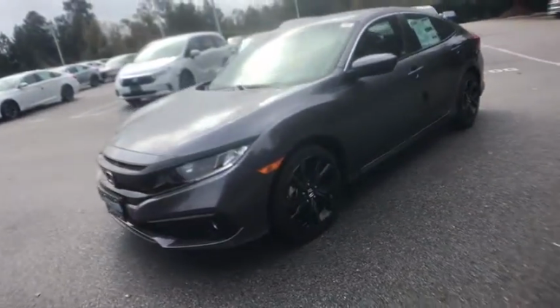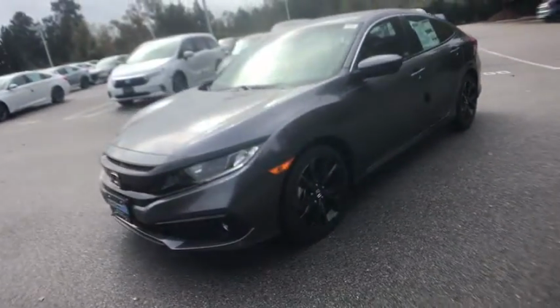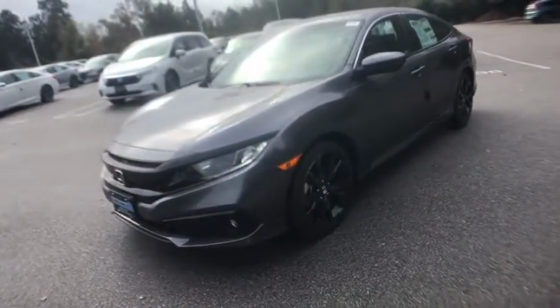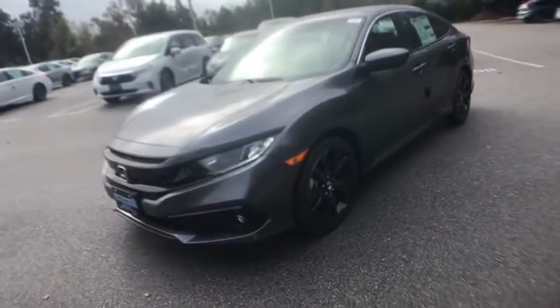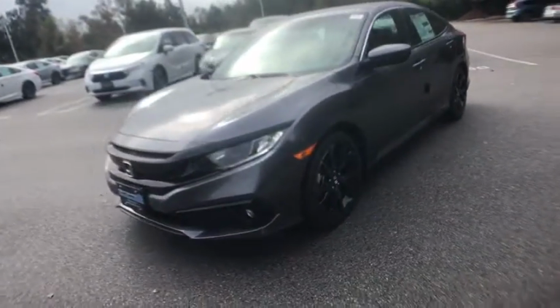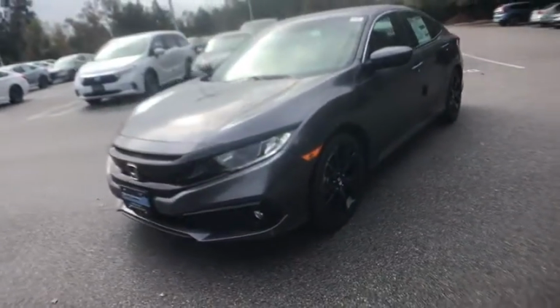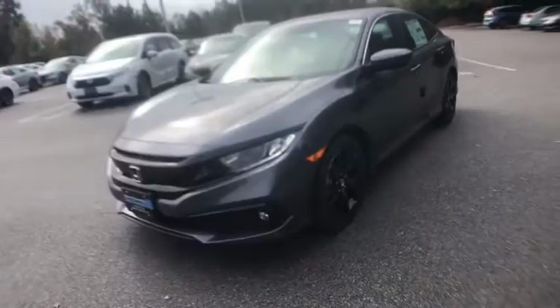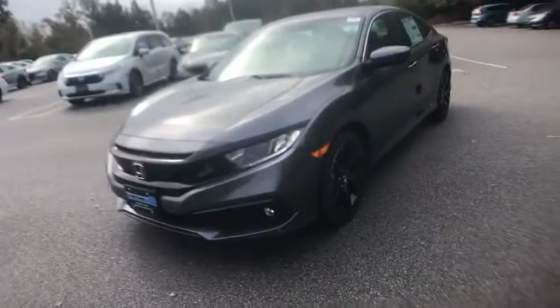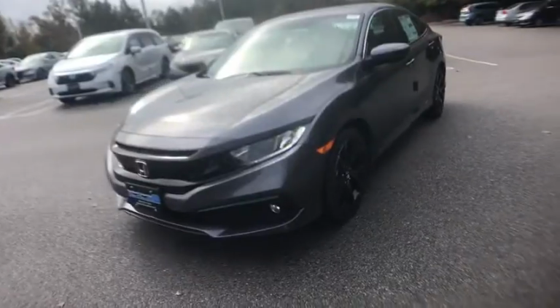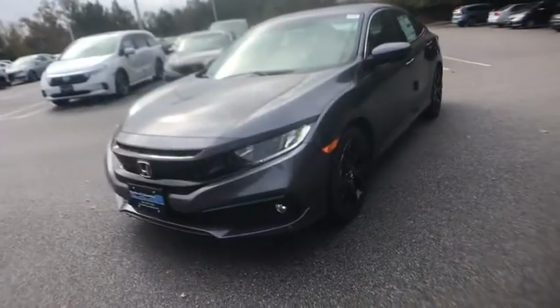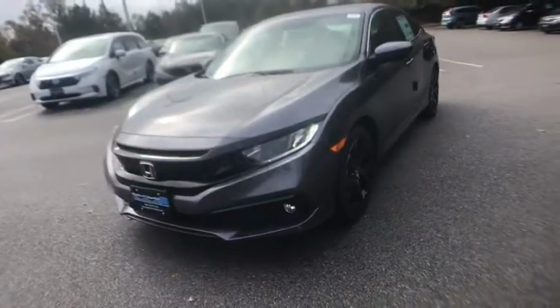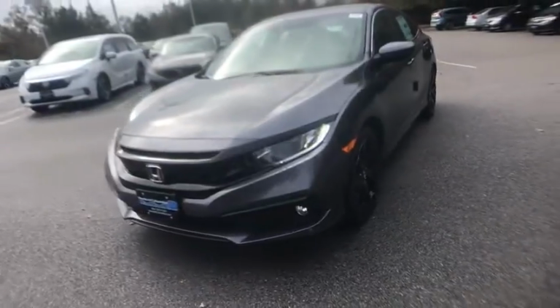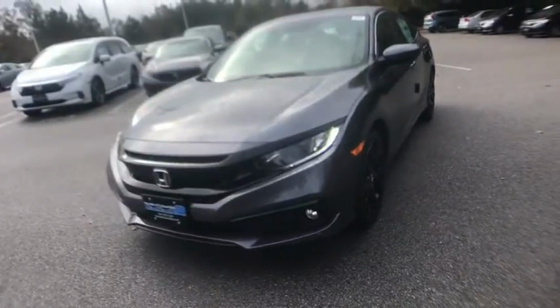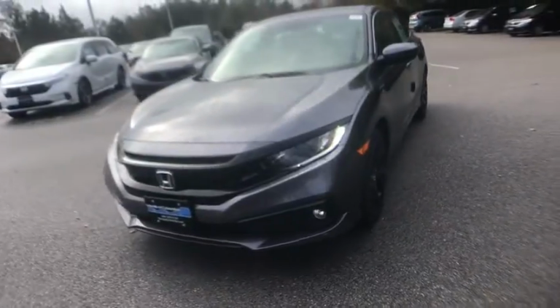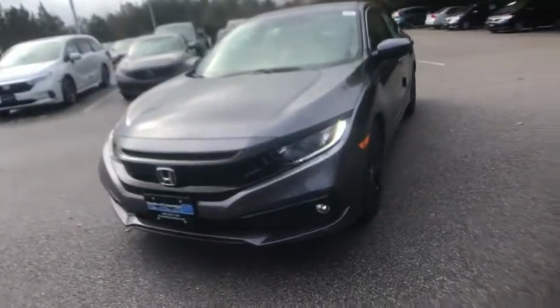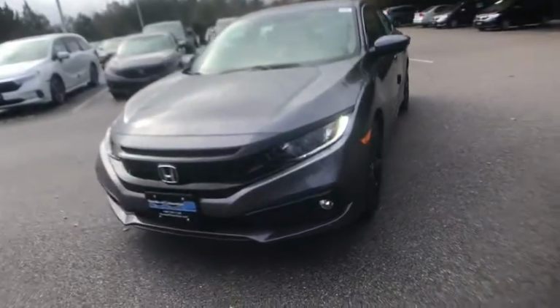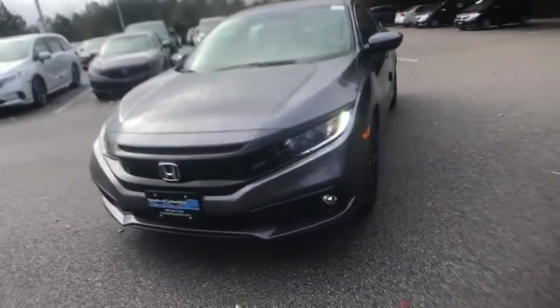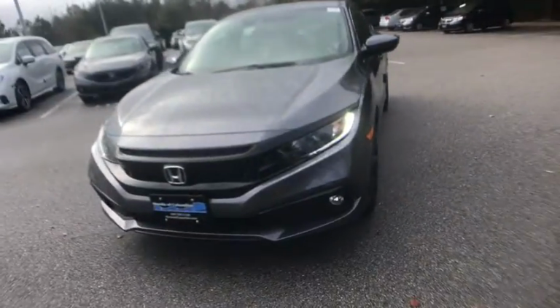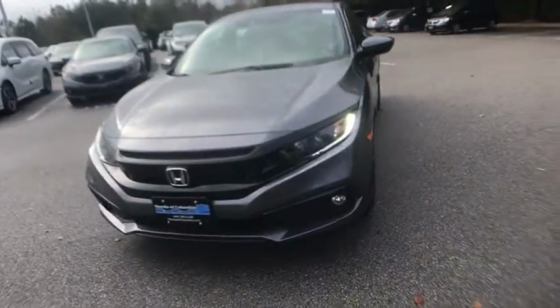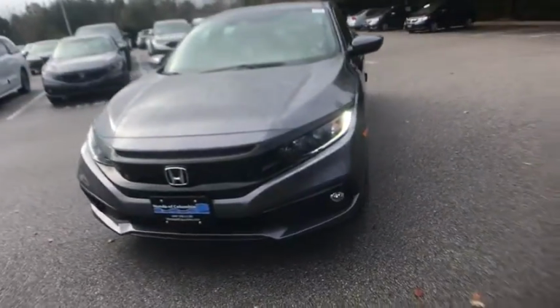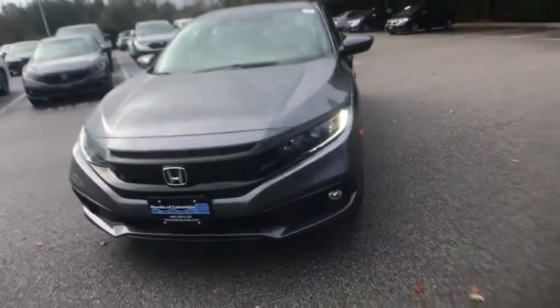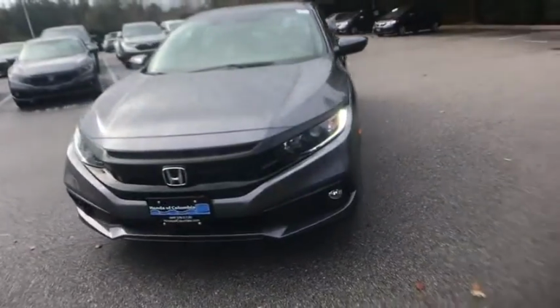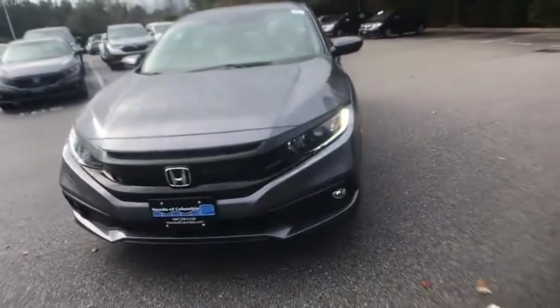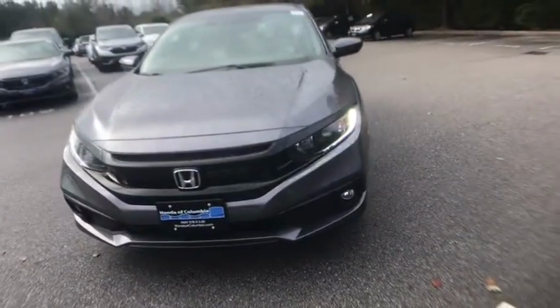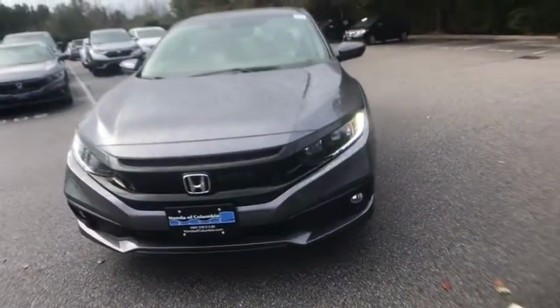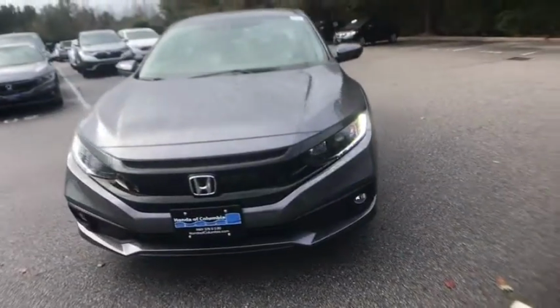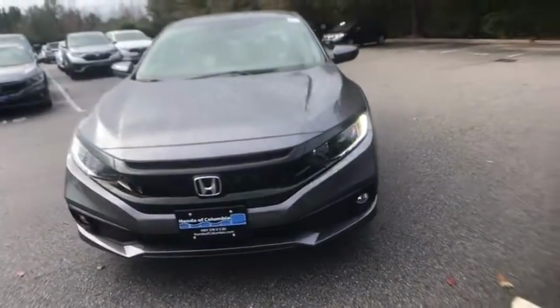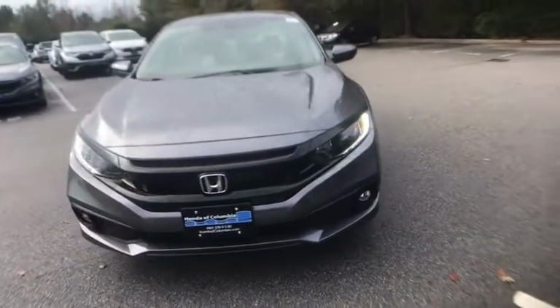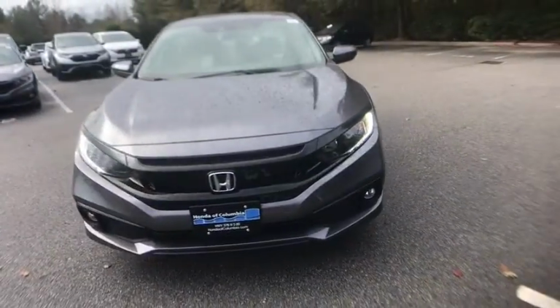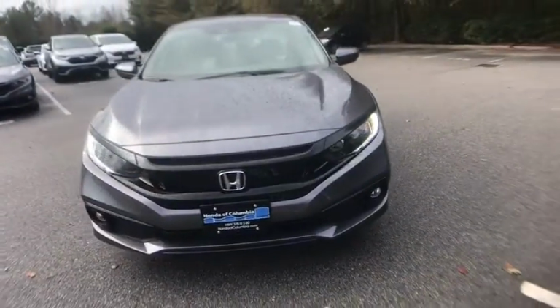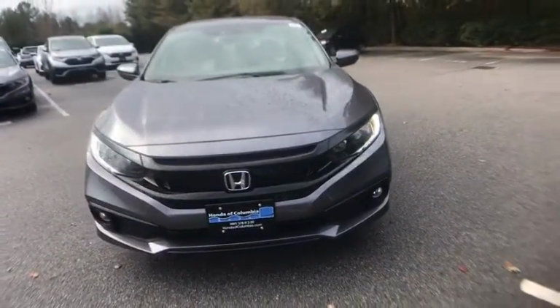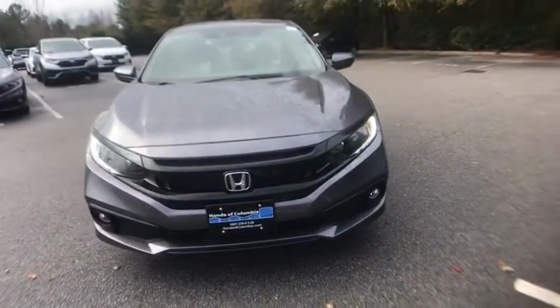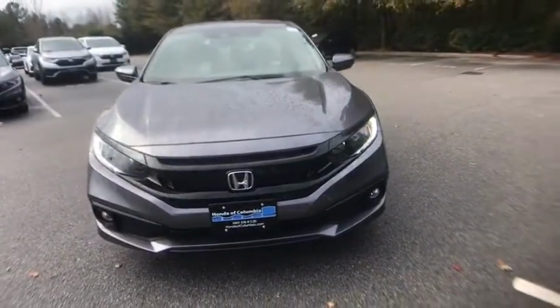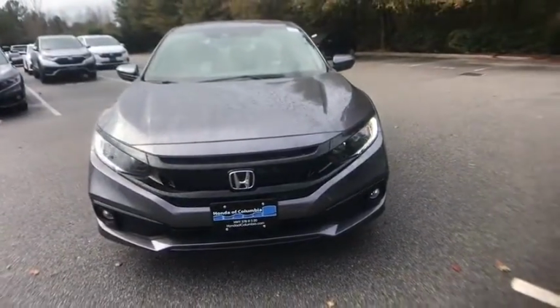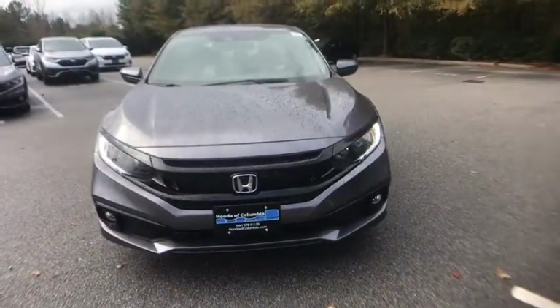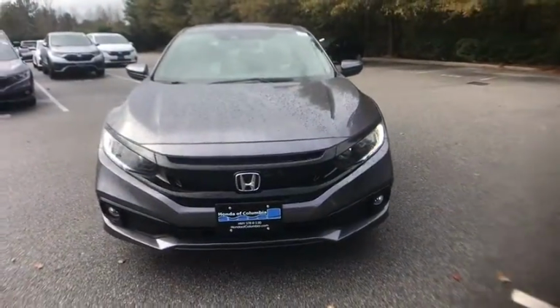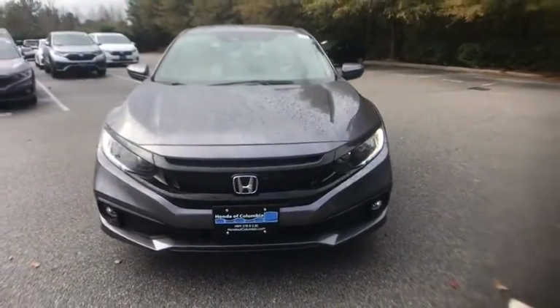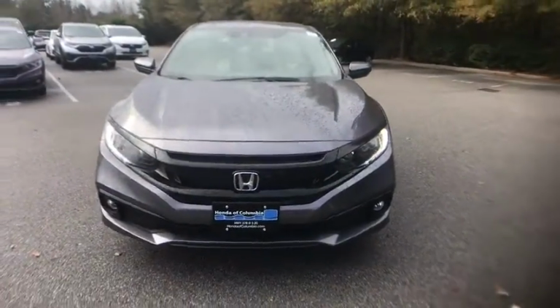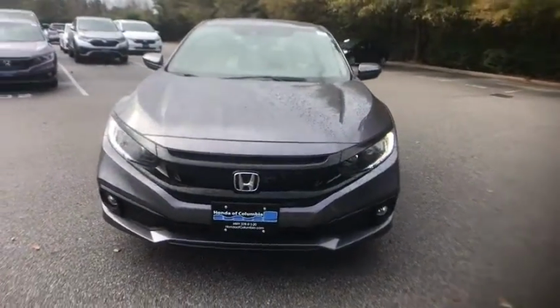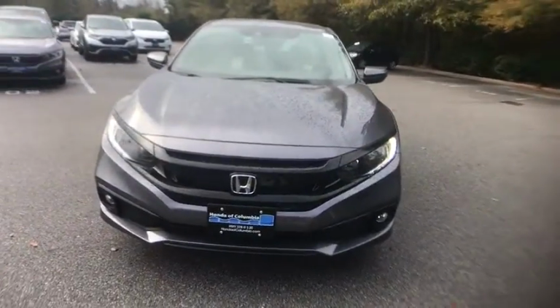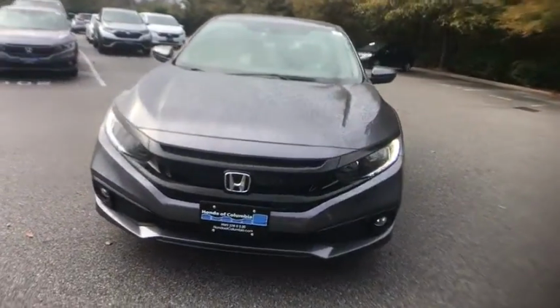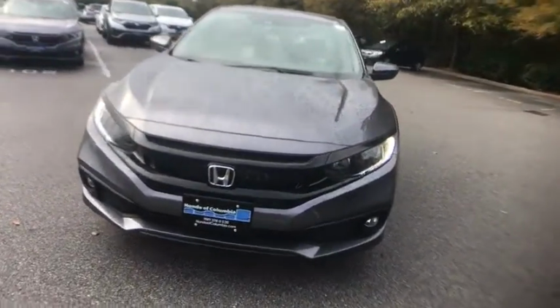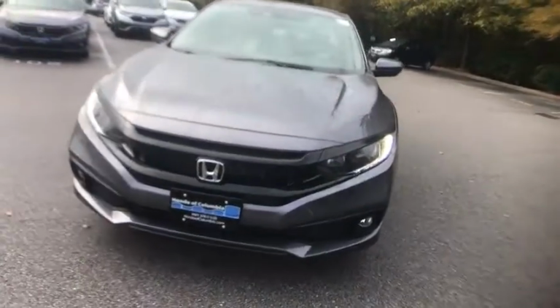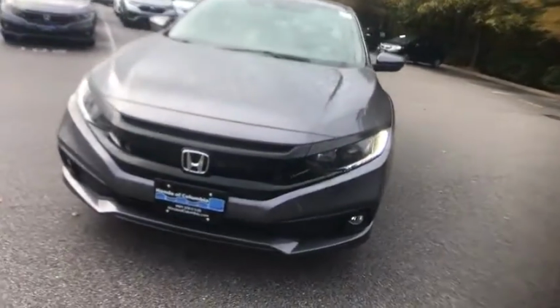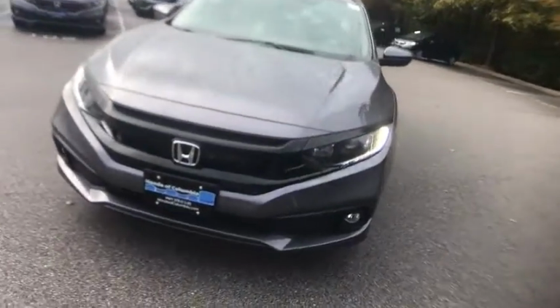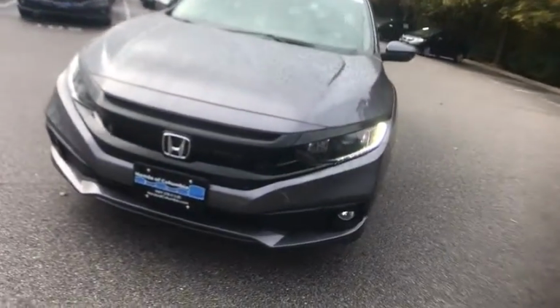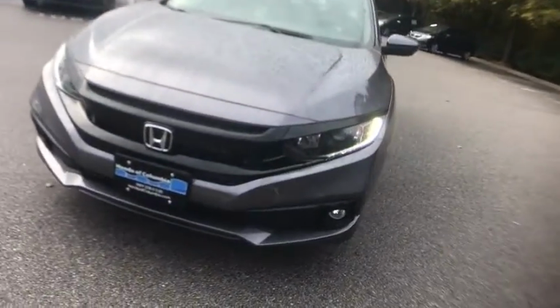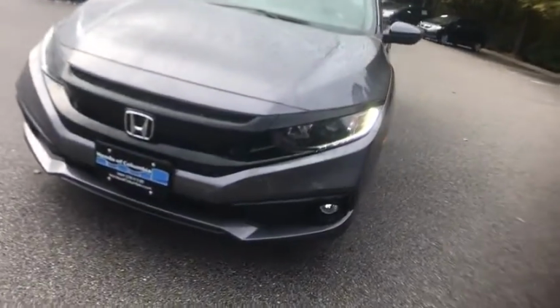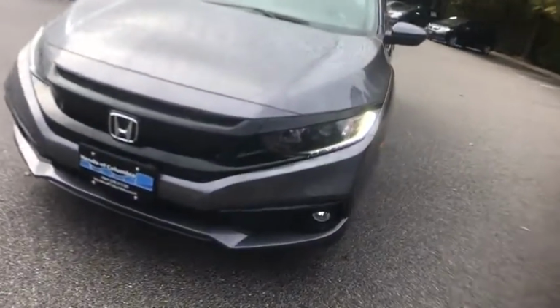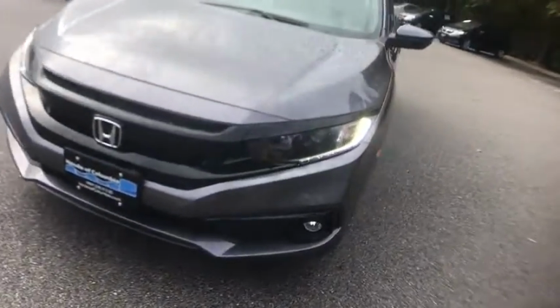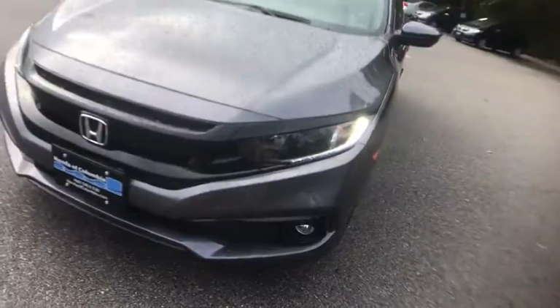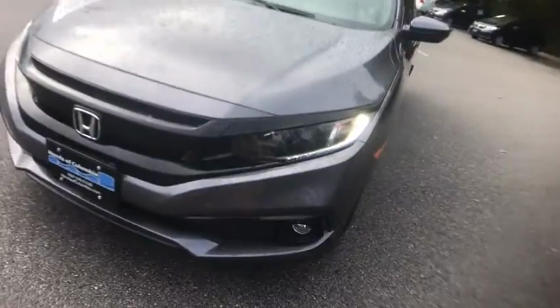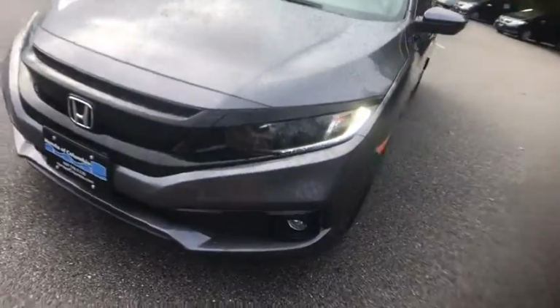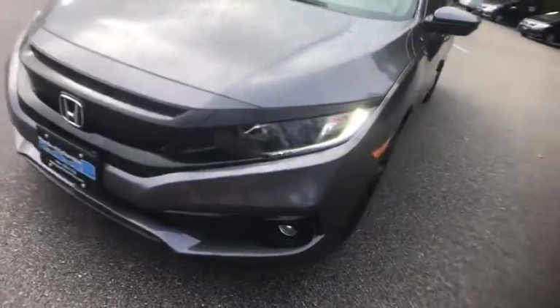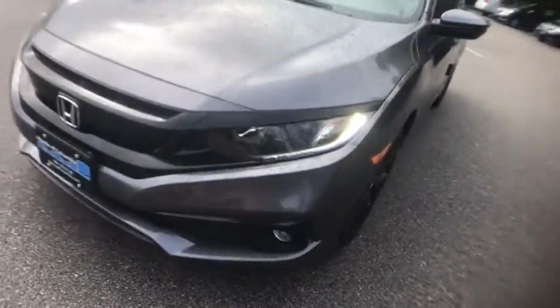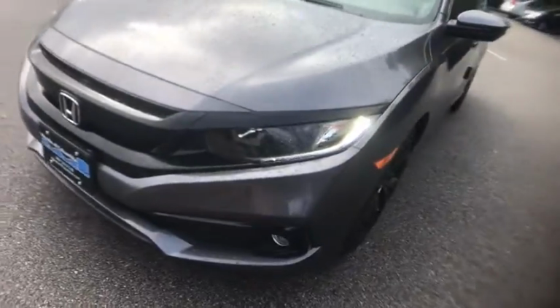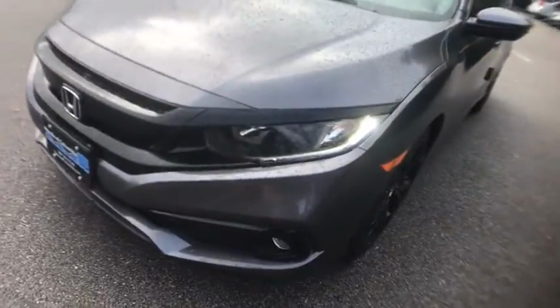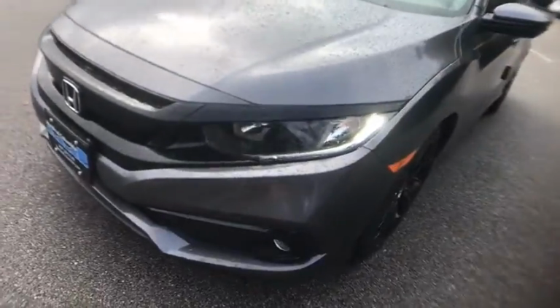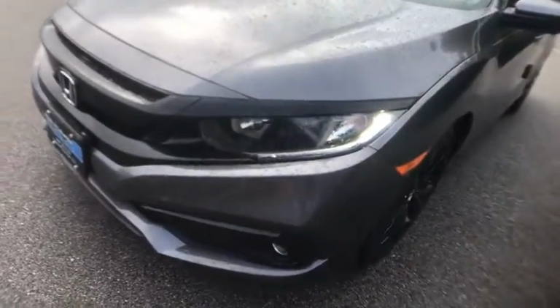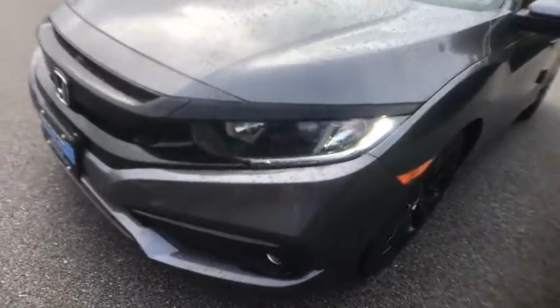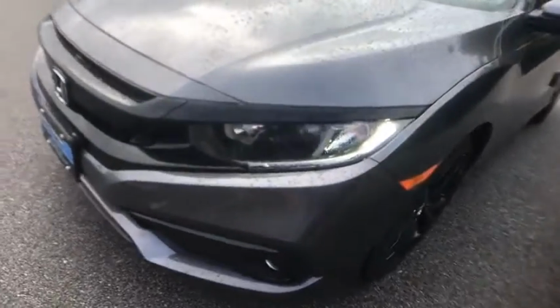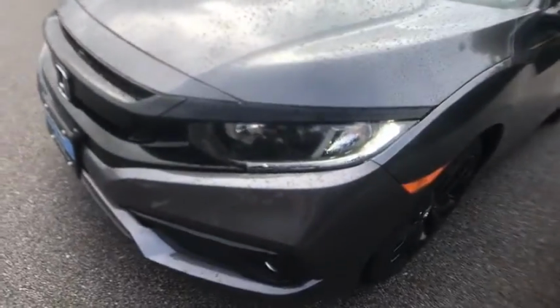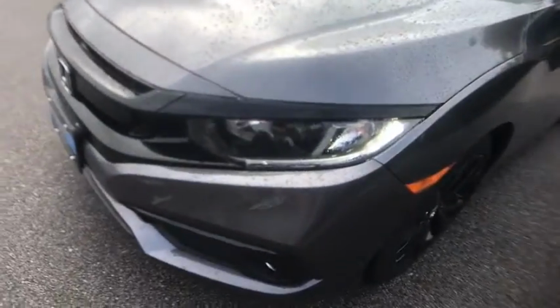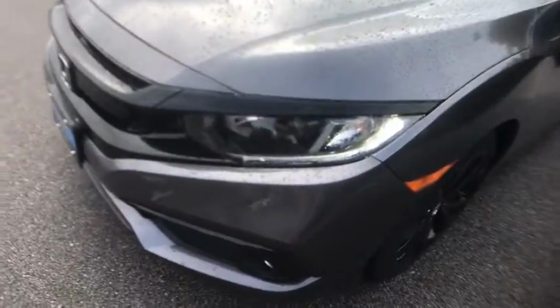Rear window defroster, brake assist, panic alarm, tachometer, remote keyless entry, cloth seat trim, front reading lamp.